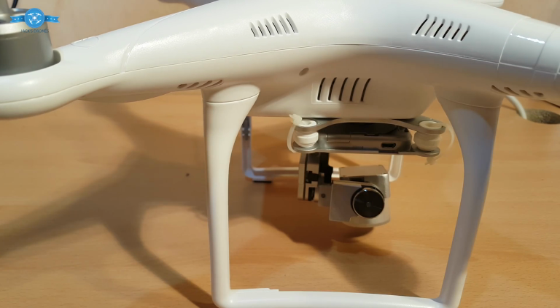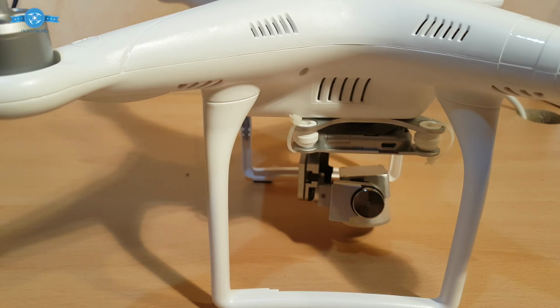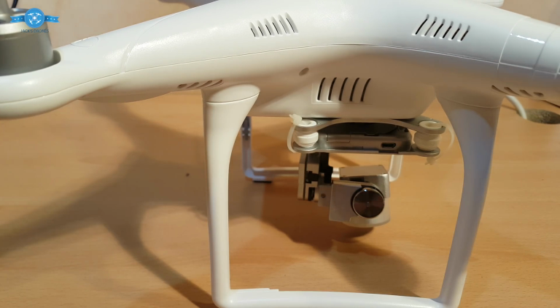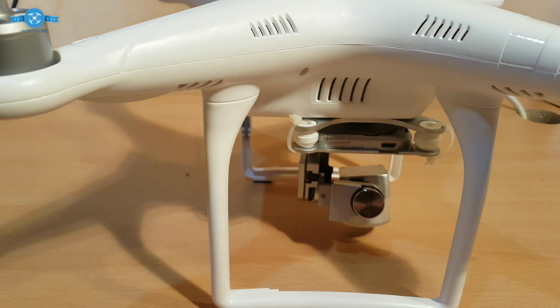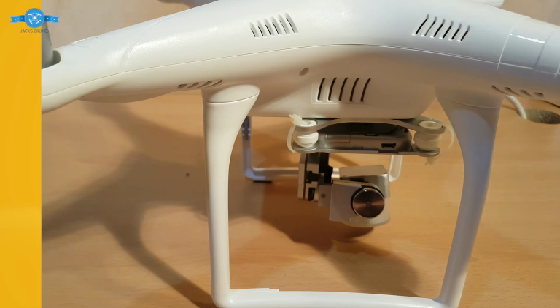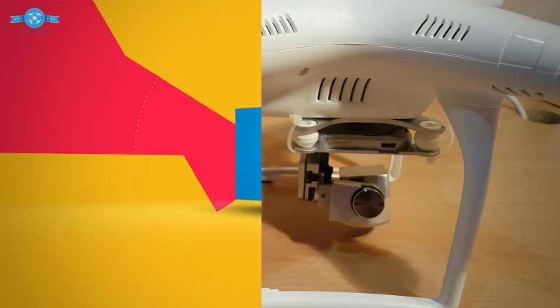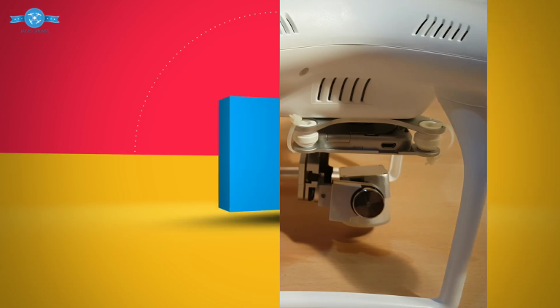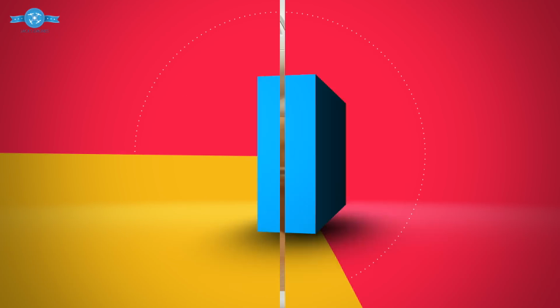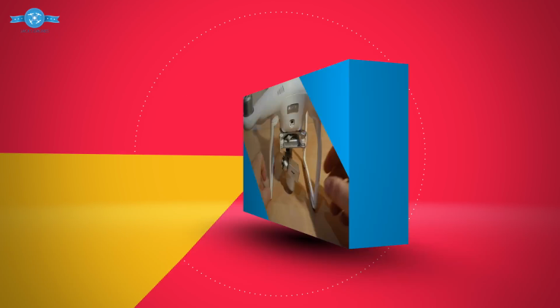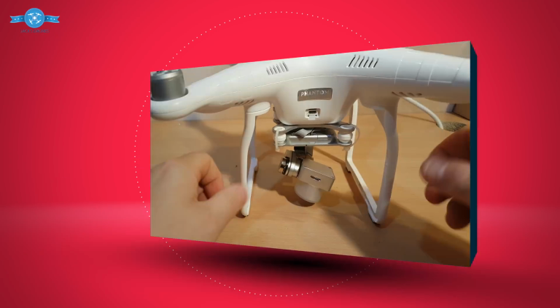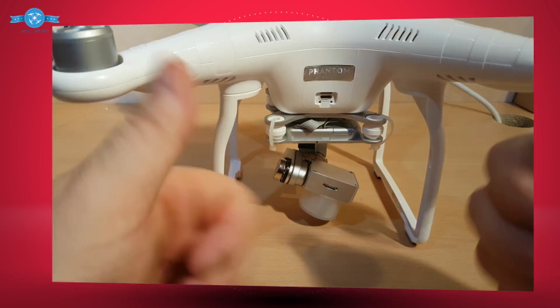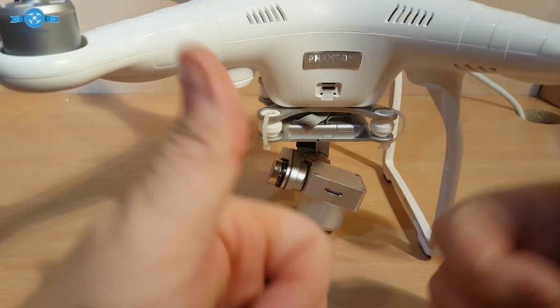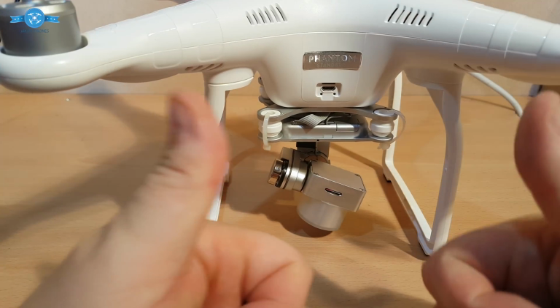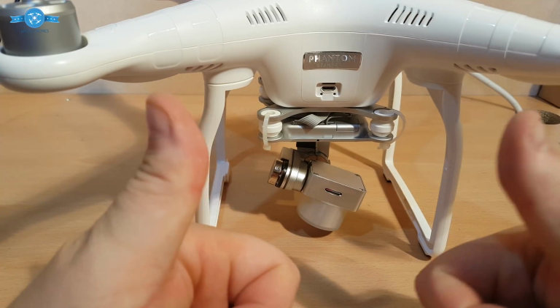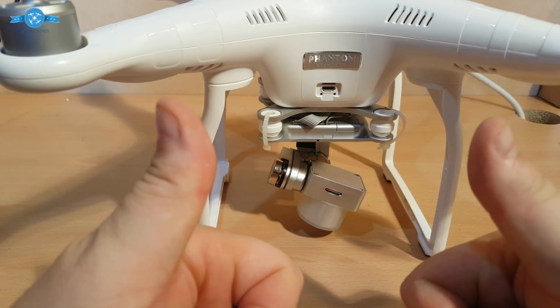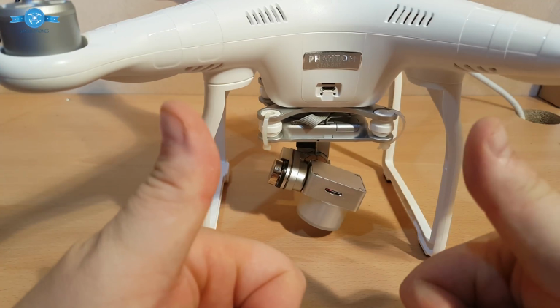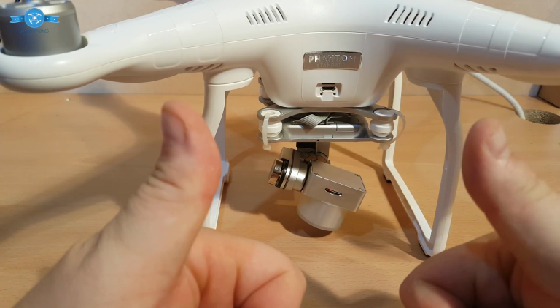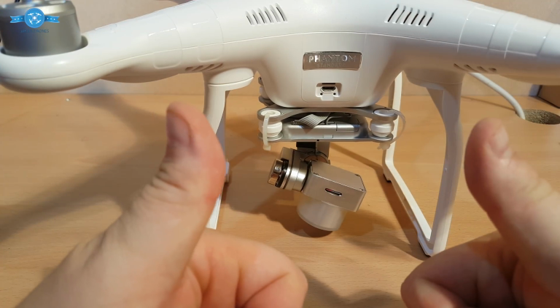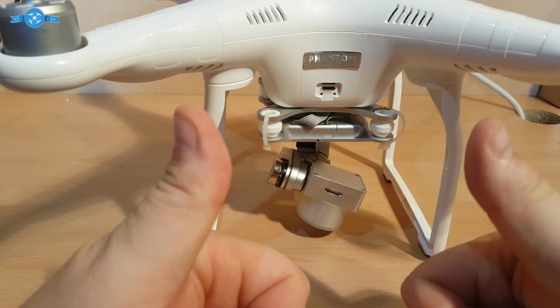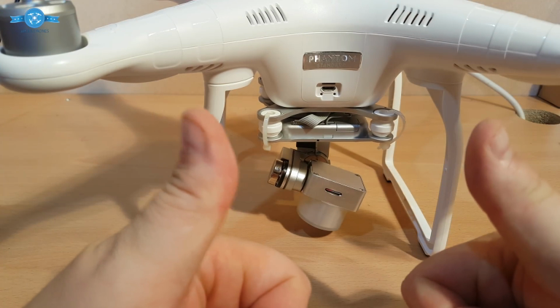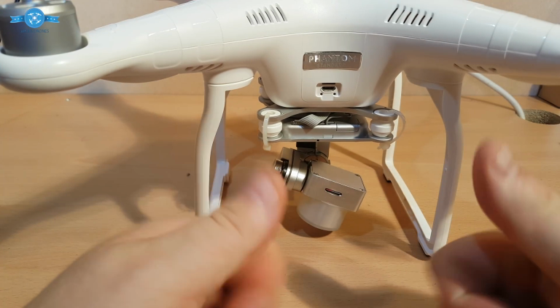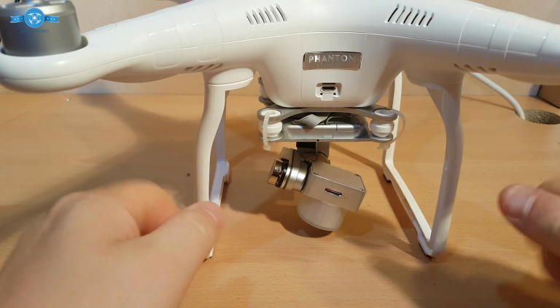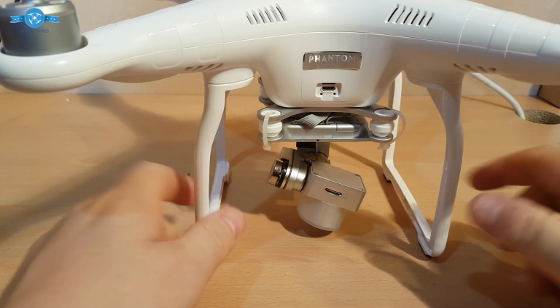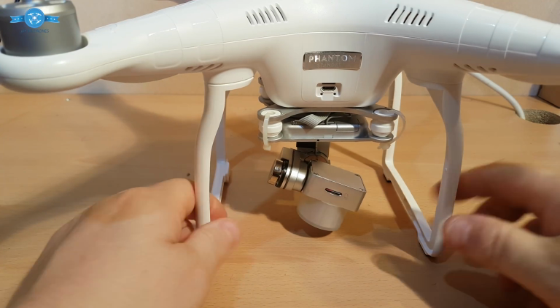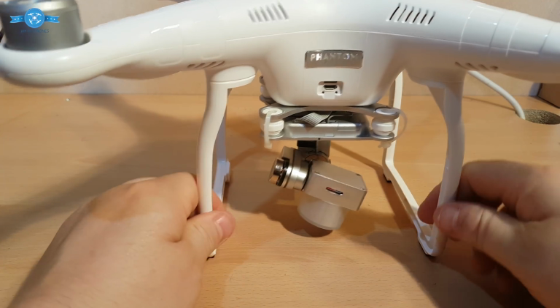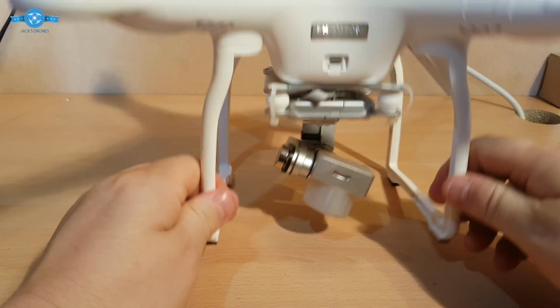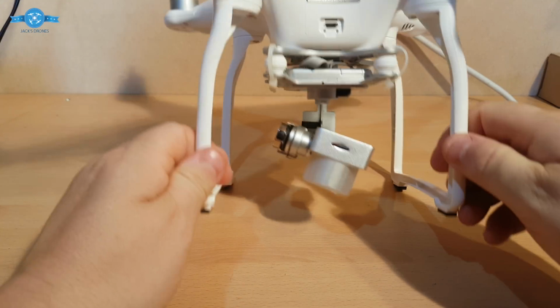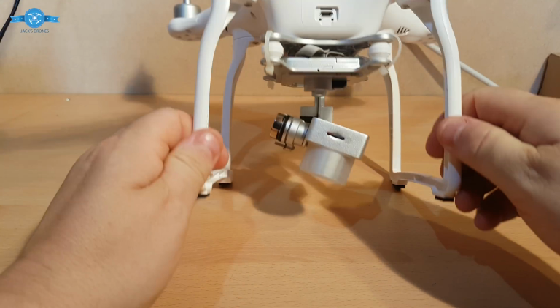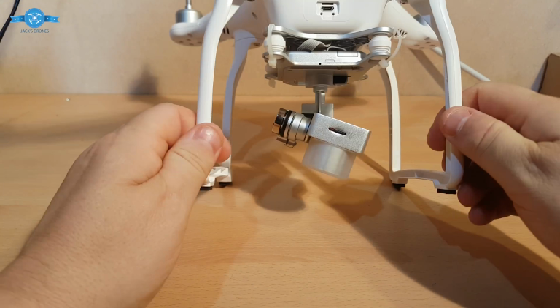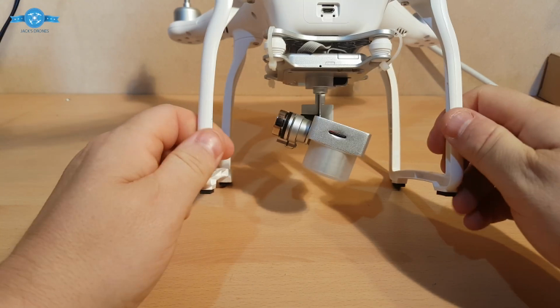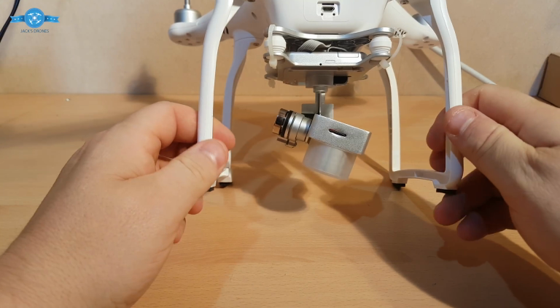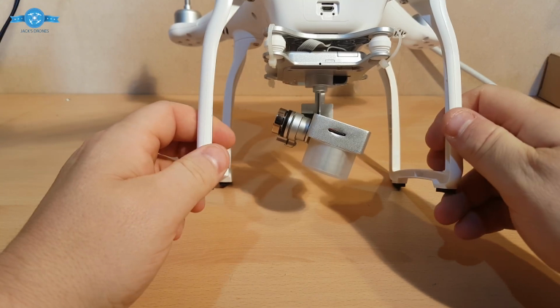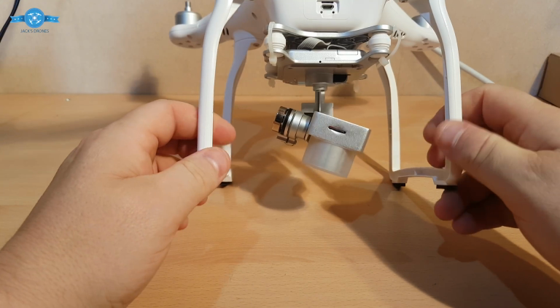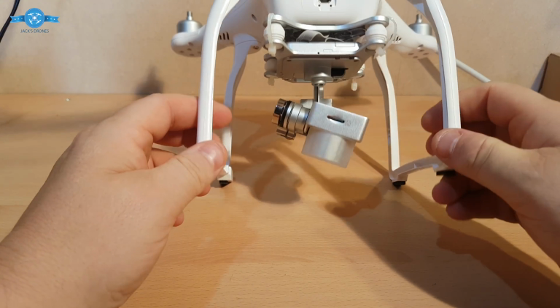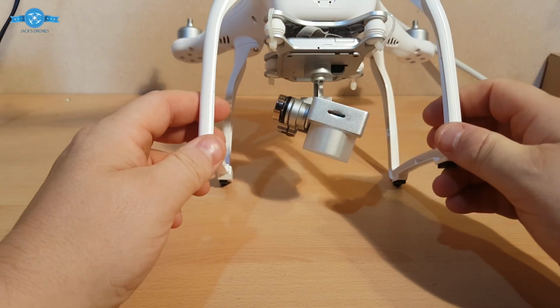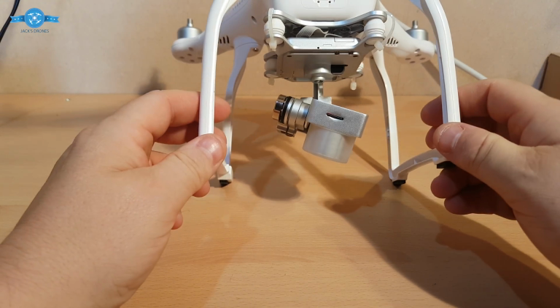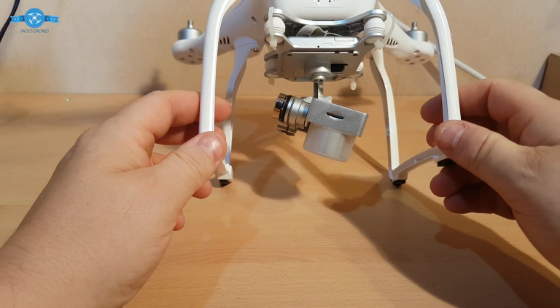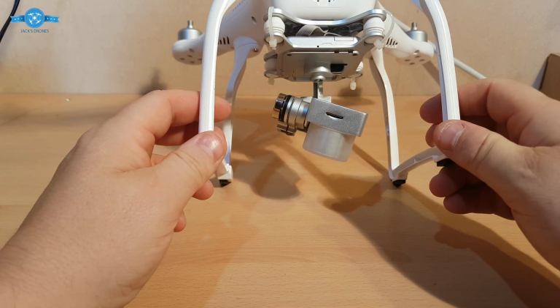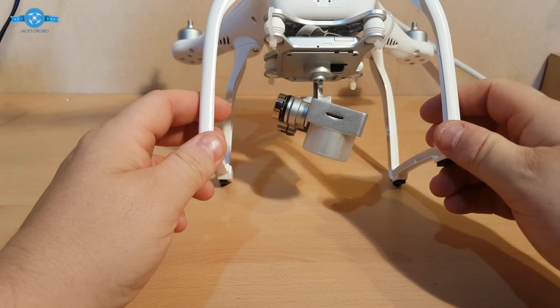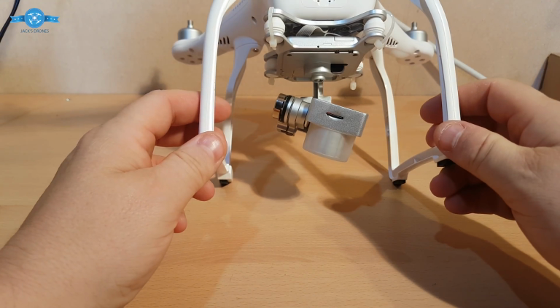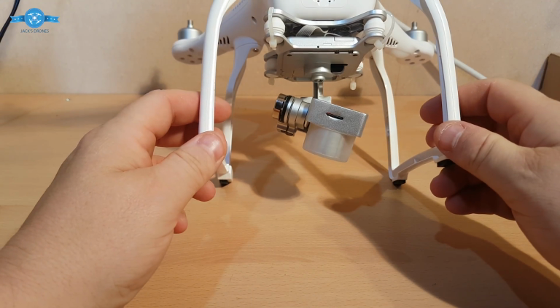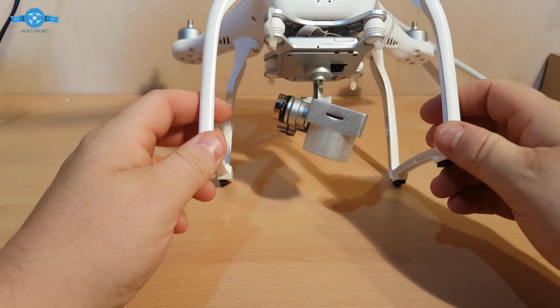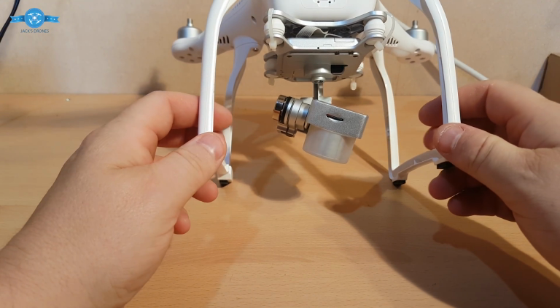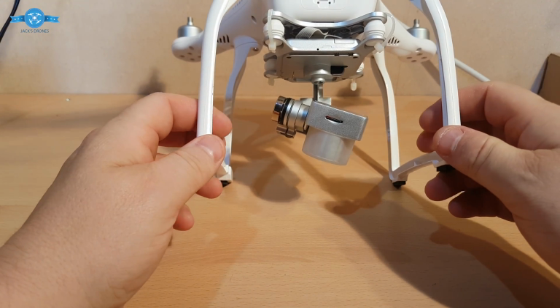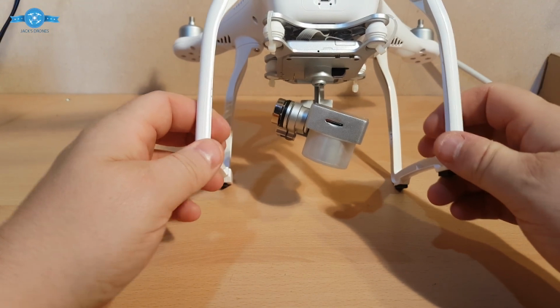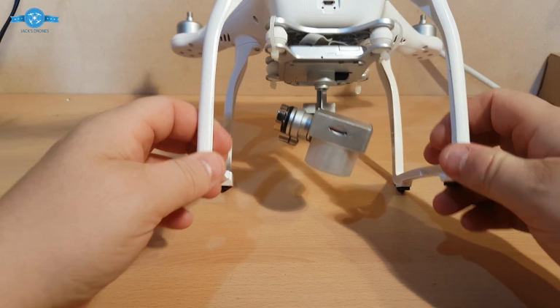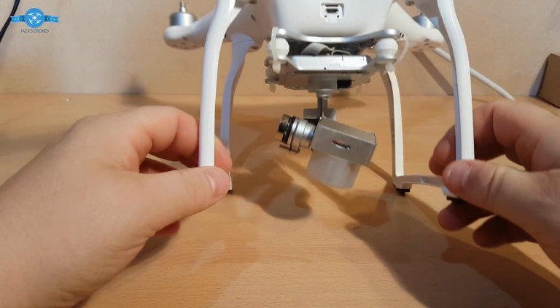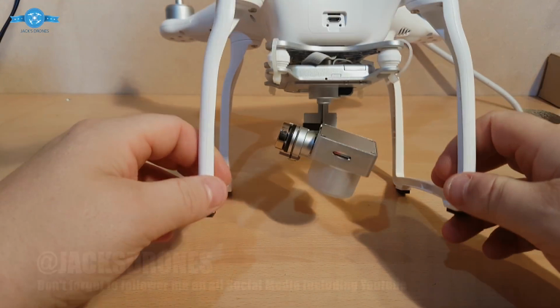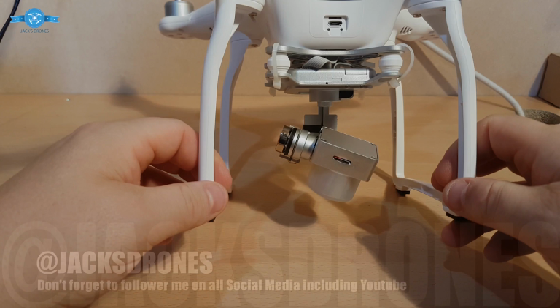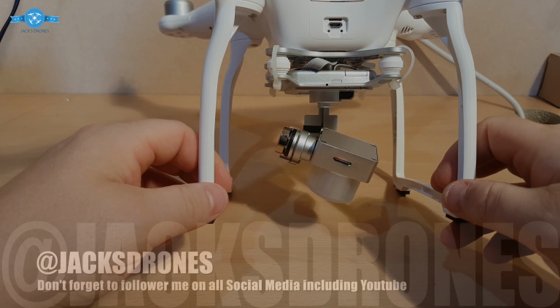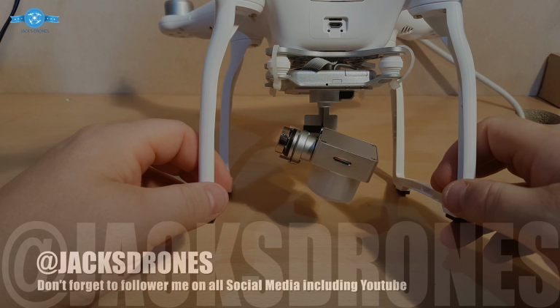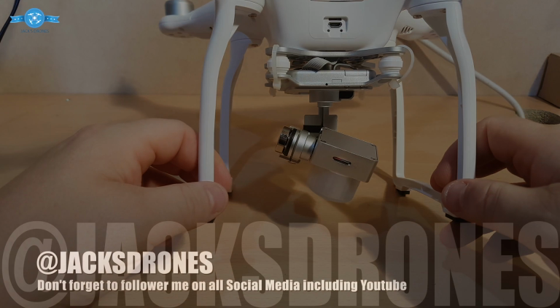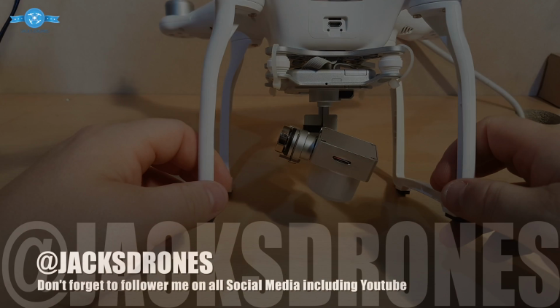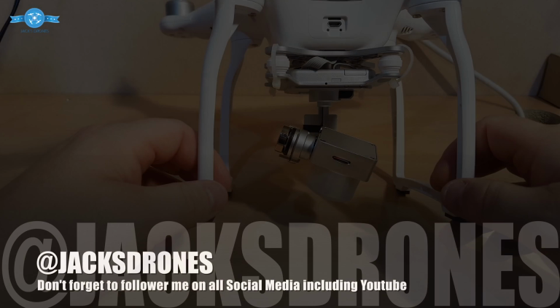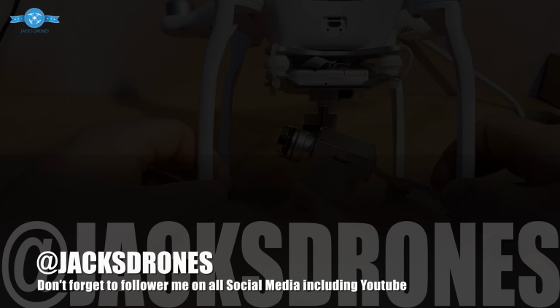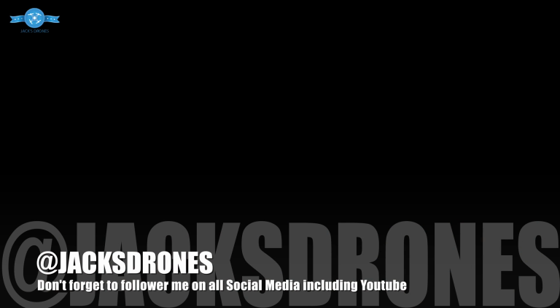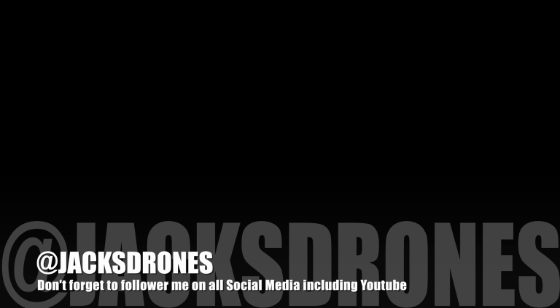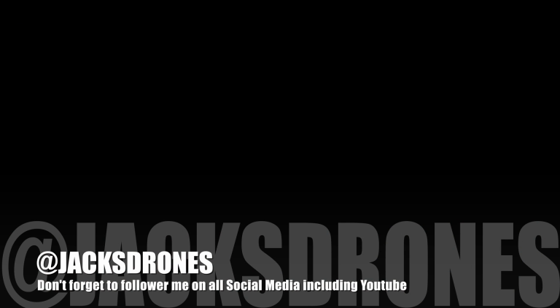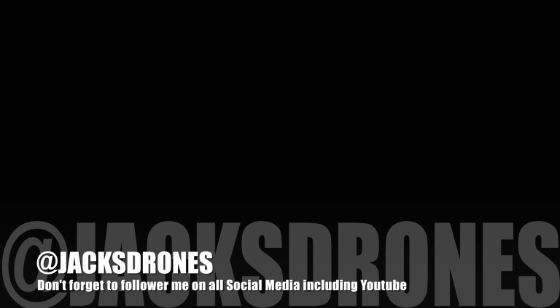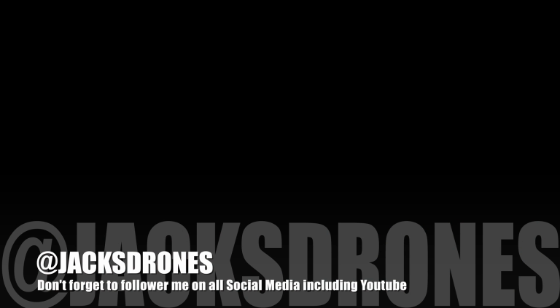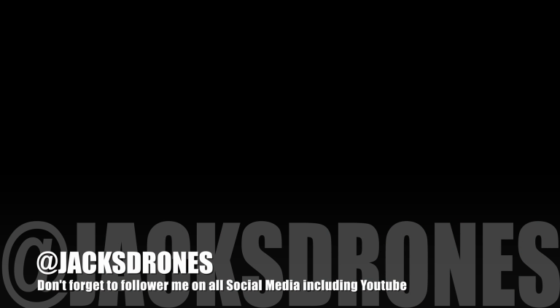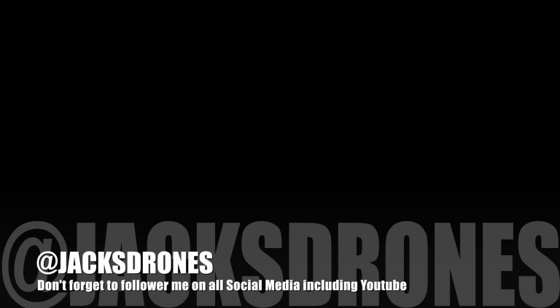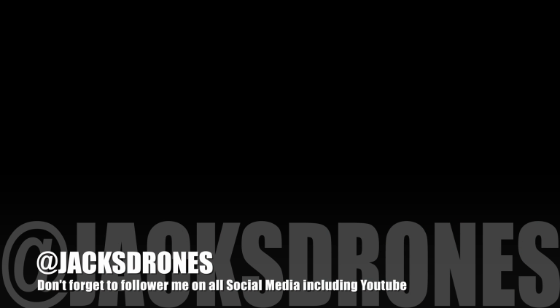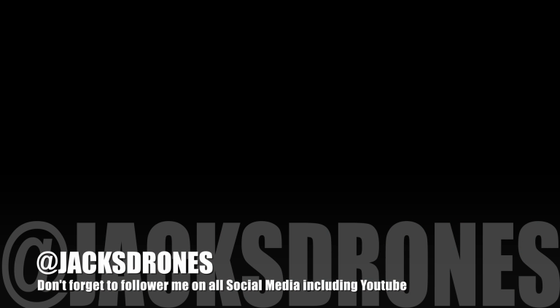Job almost done. Job done — nice and easy. That's the Phantom 3 Standard sorted. Now we'll move on to fitting it to the new body.